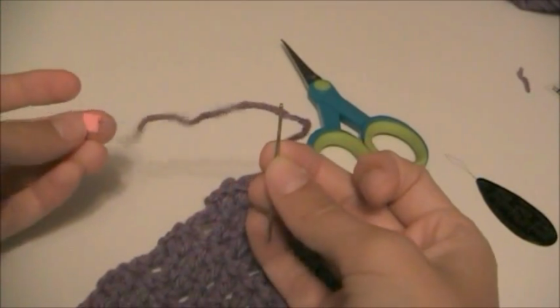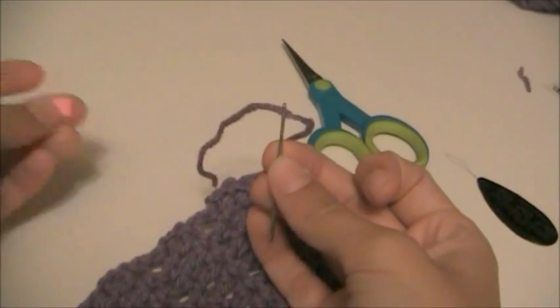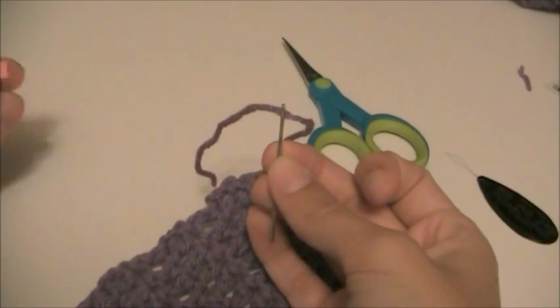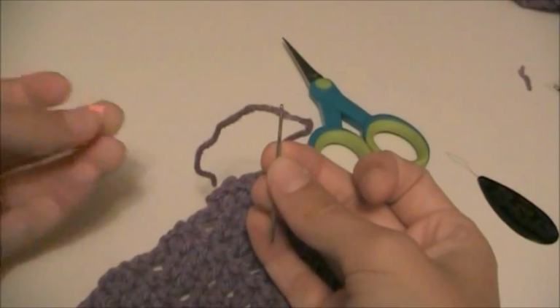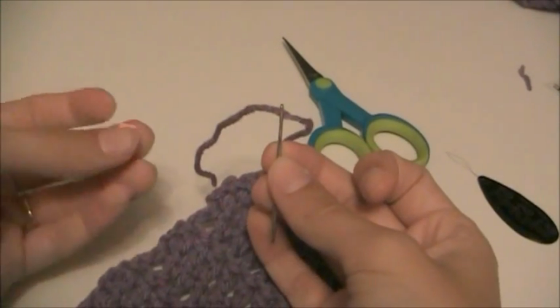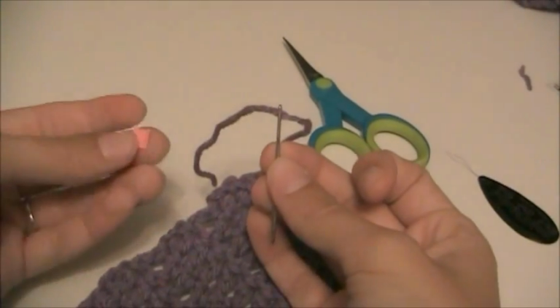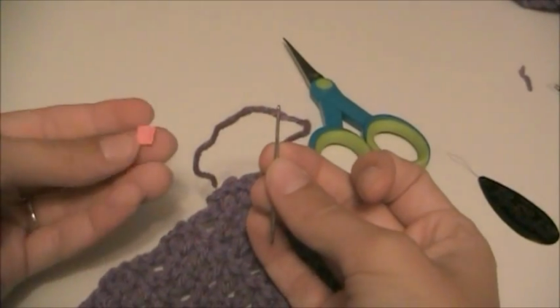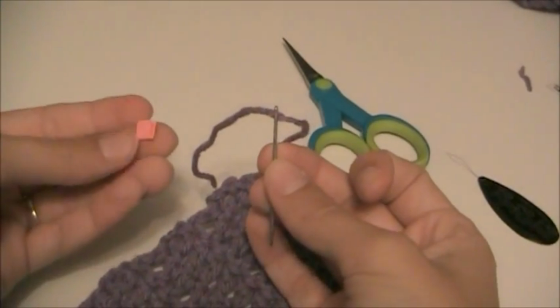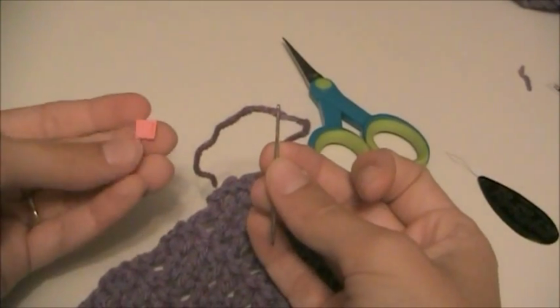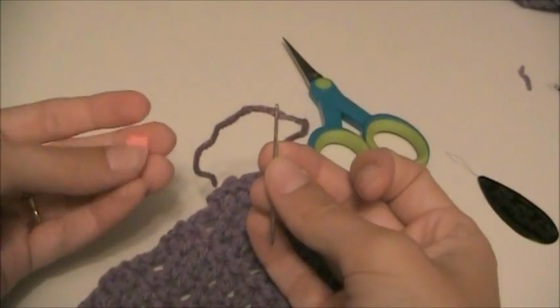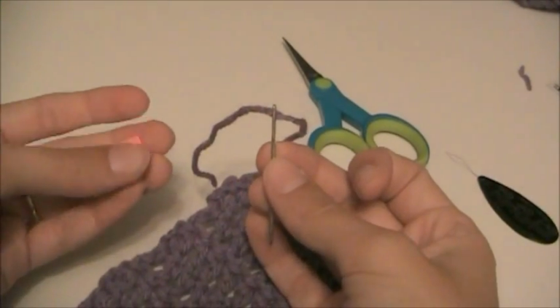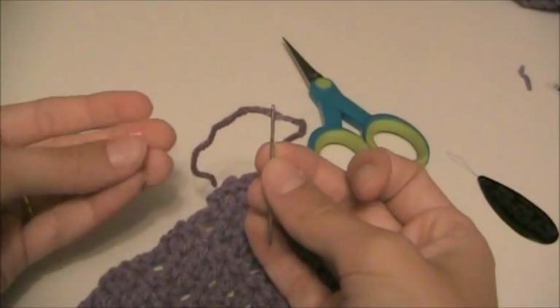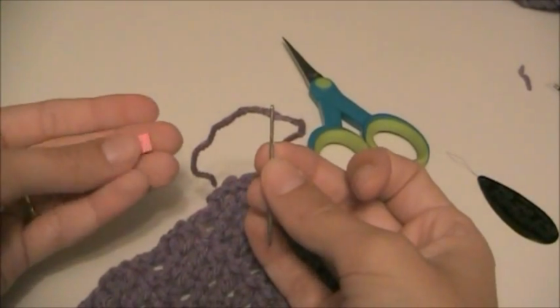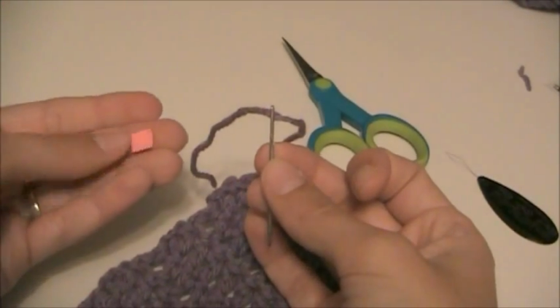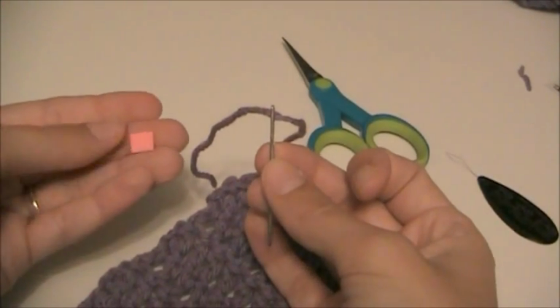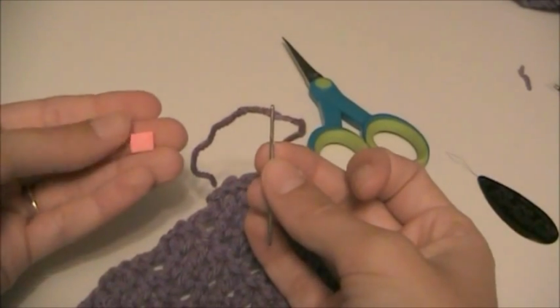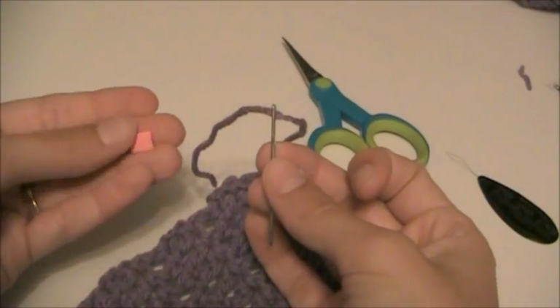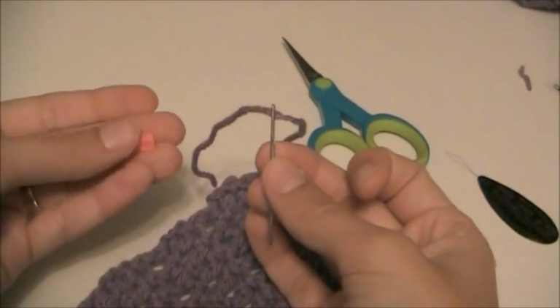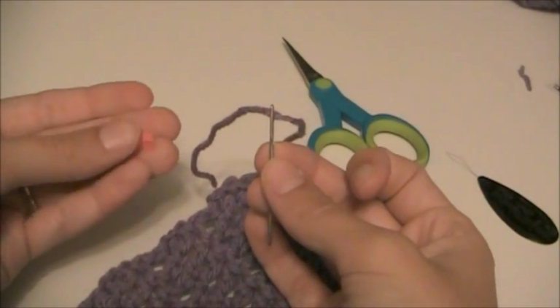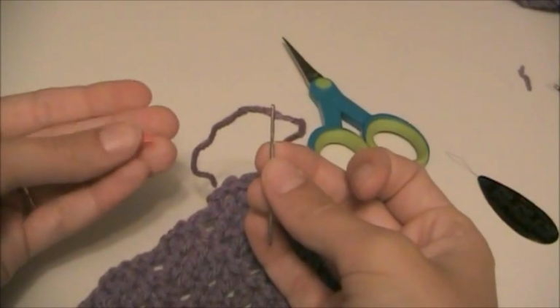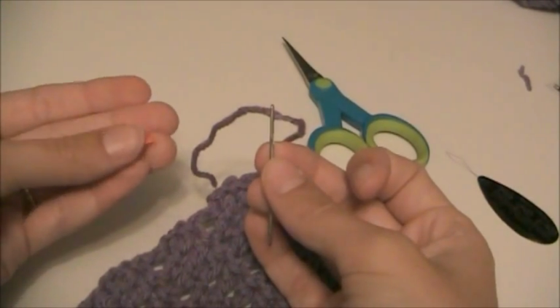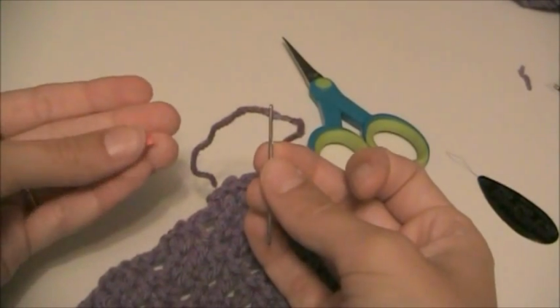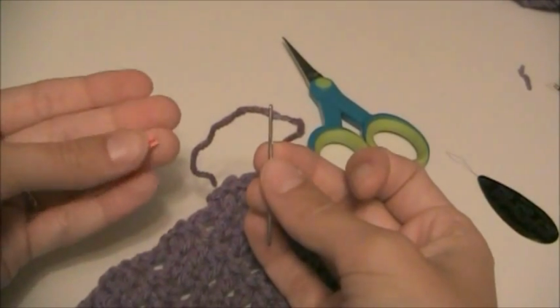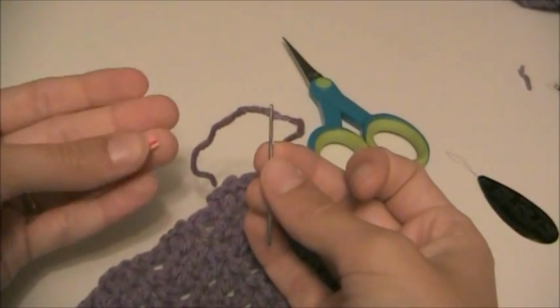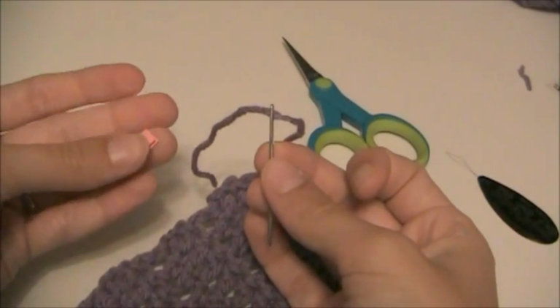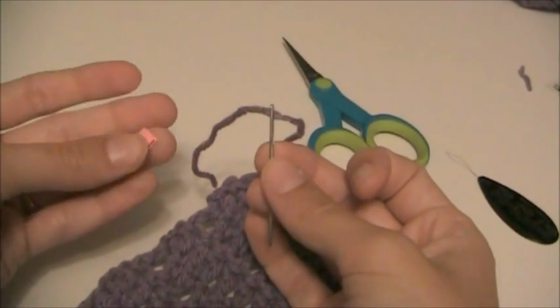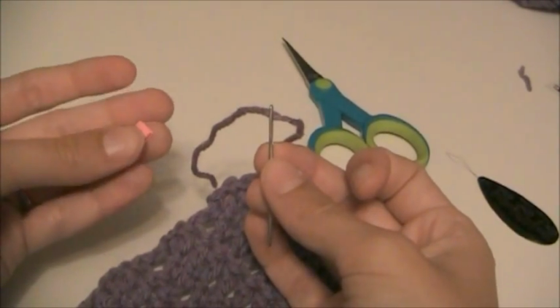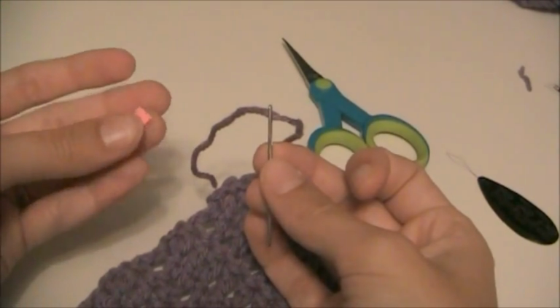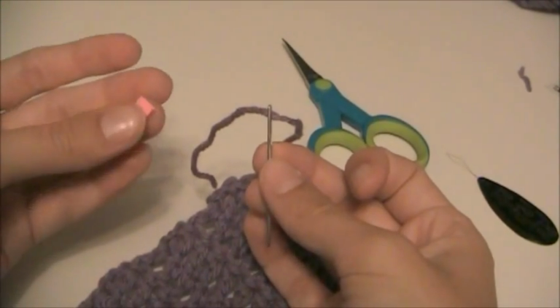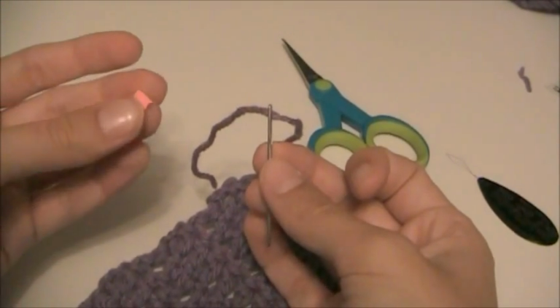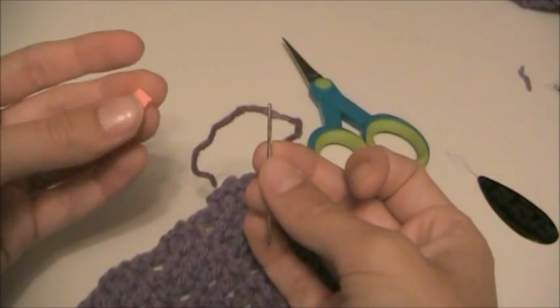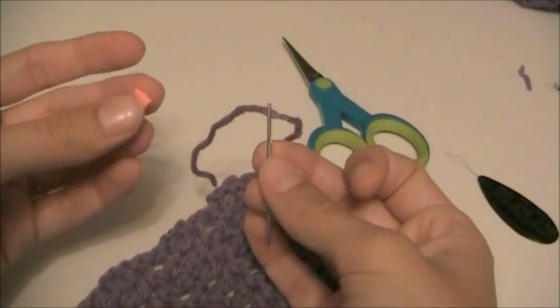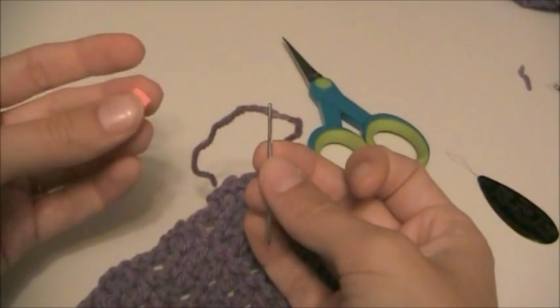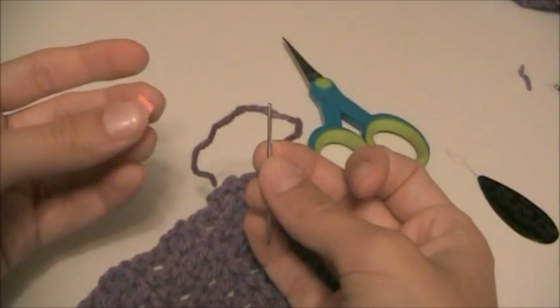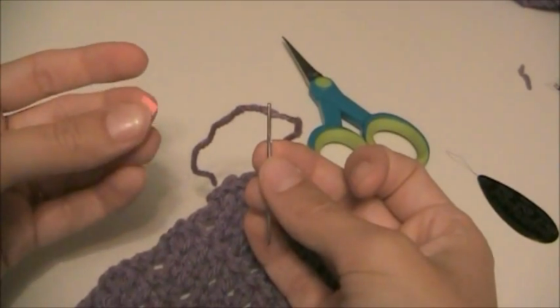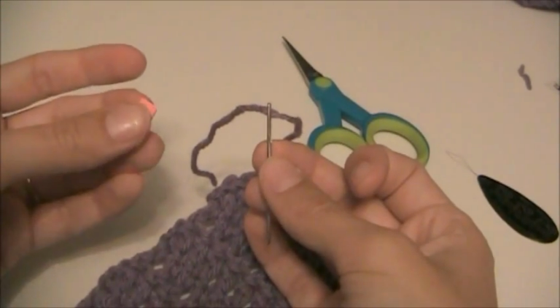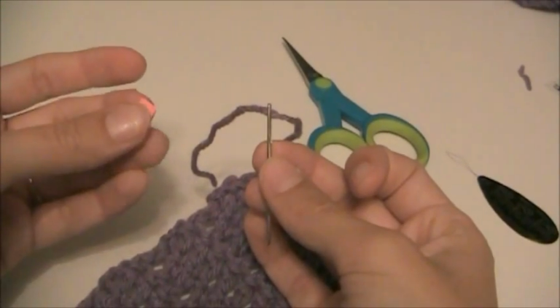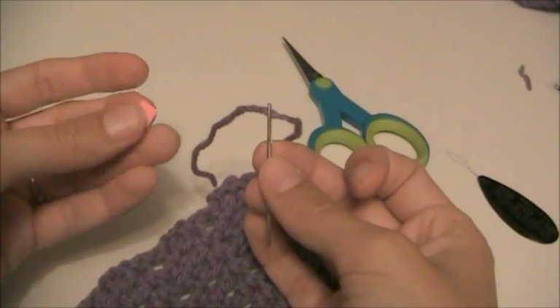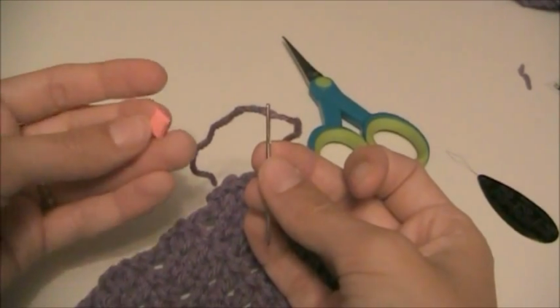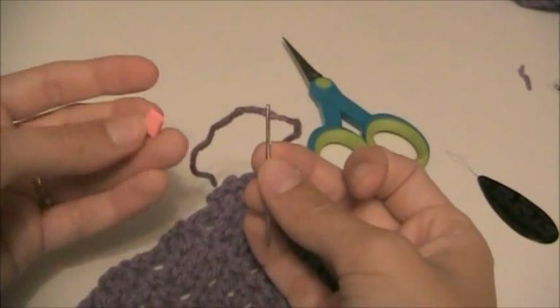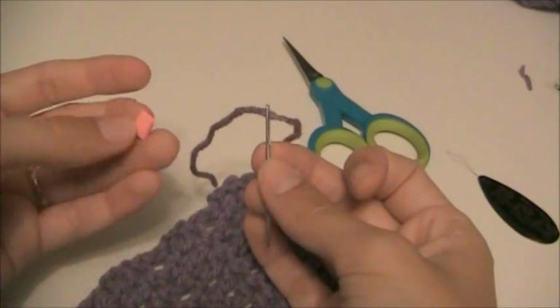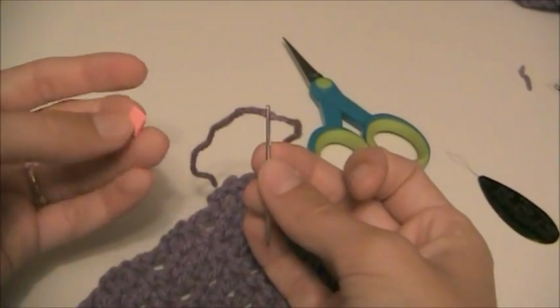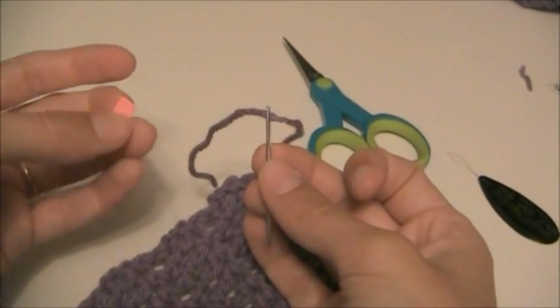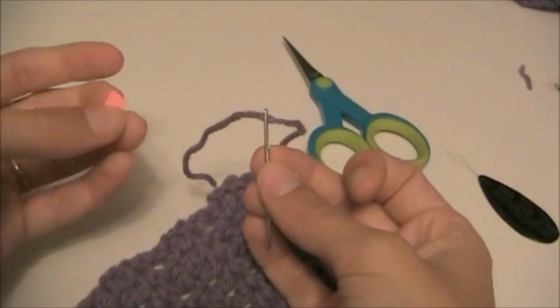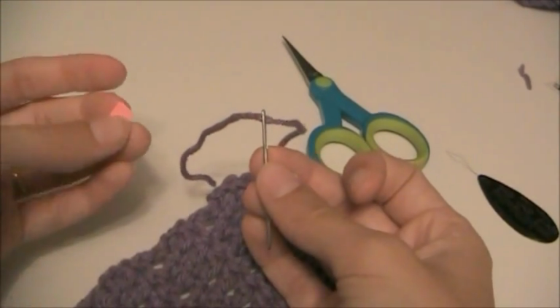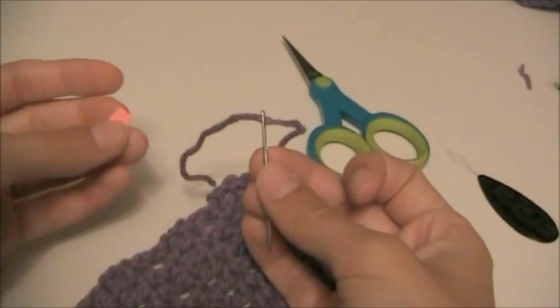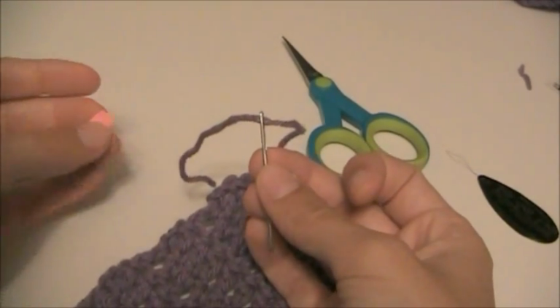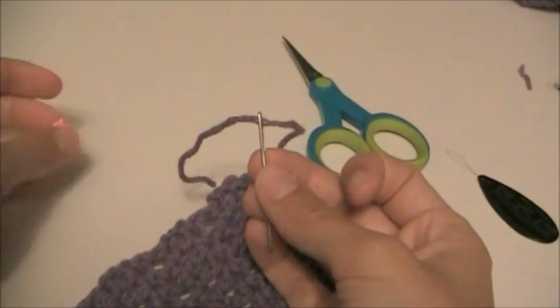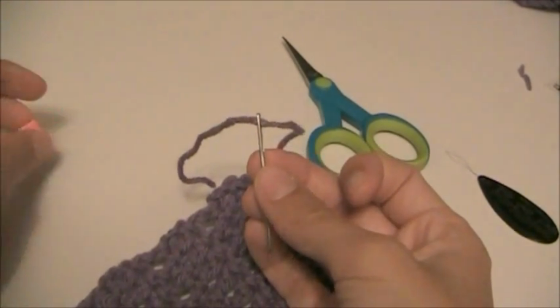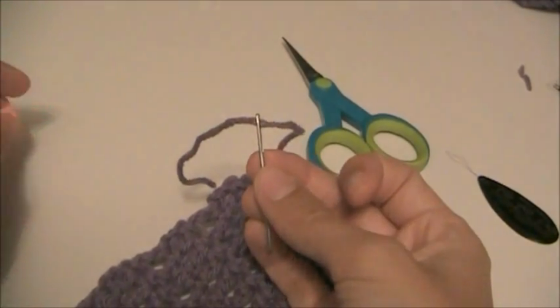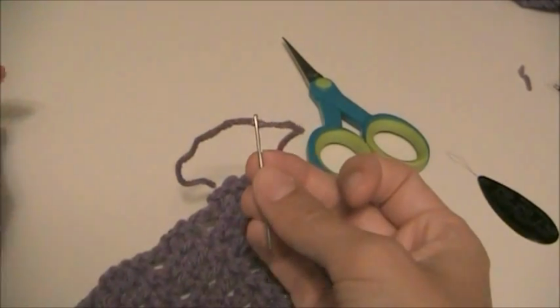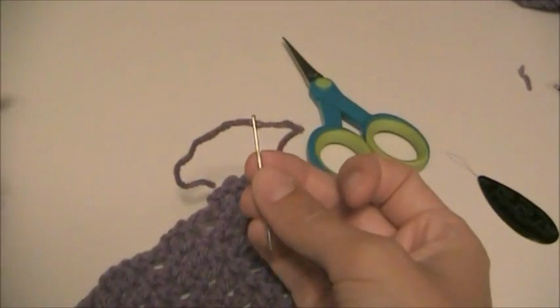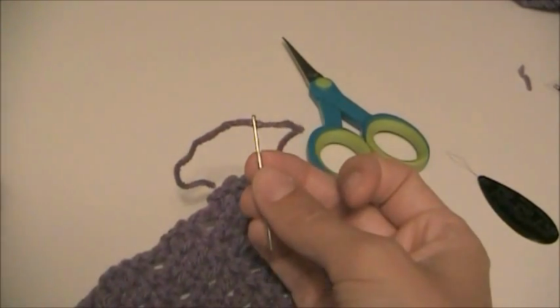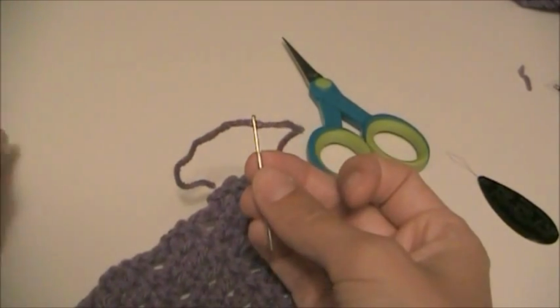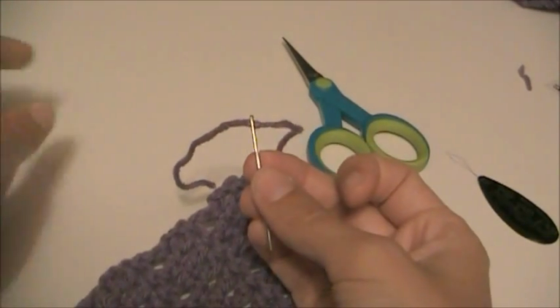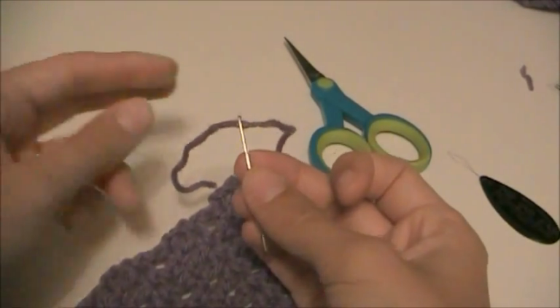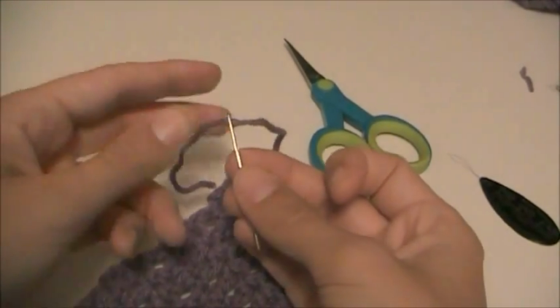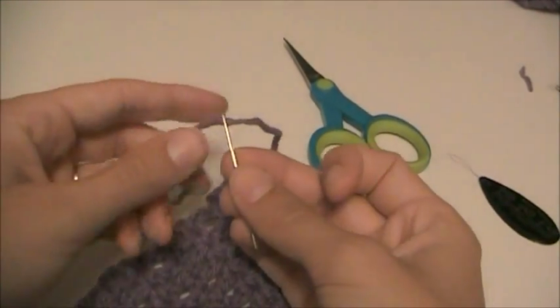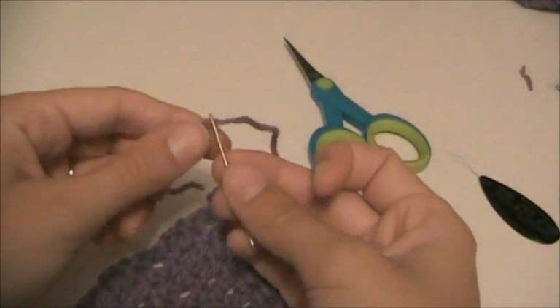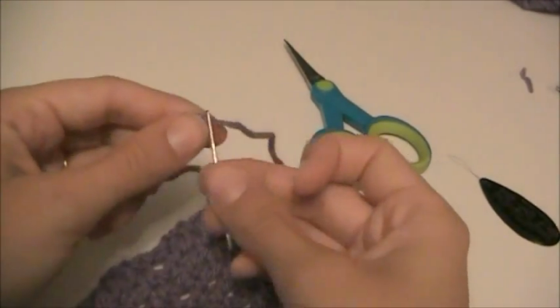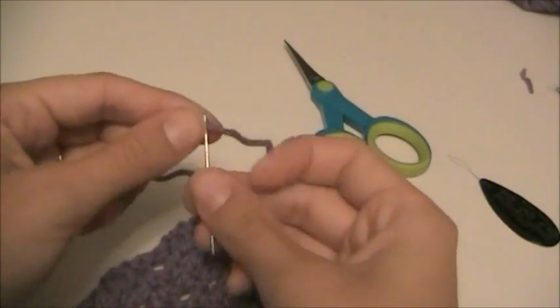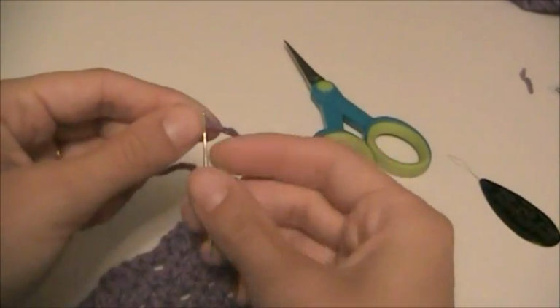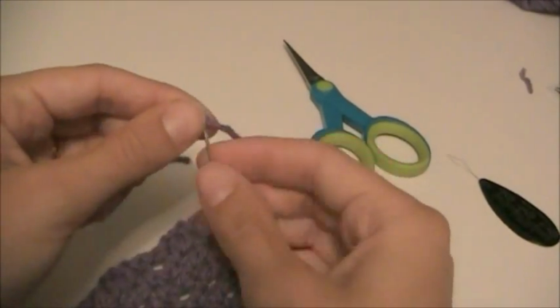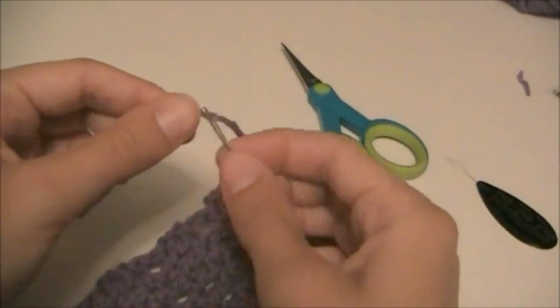You can reuse this several times. After a while it does start to get kind of ratty and you'll have to get a fresh piece, but it's kind of a cheap way to do this.